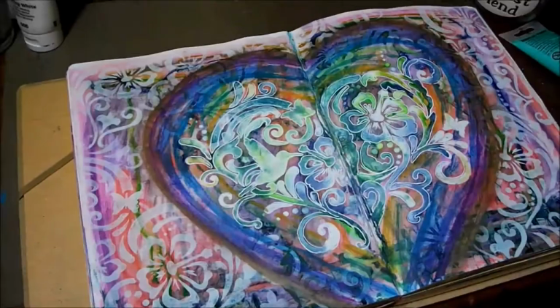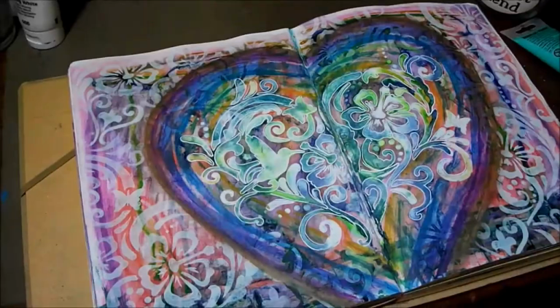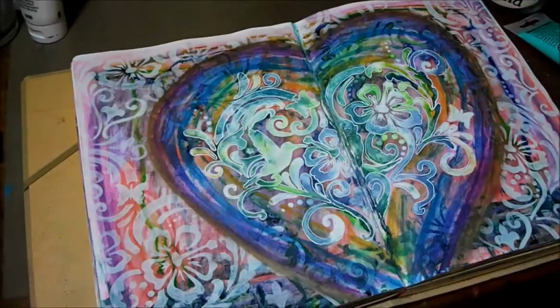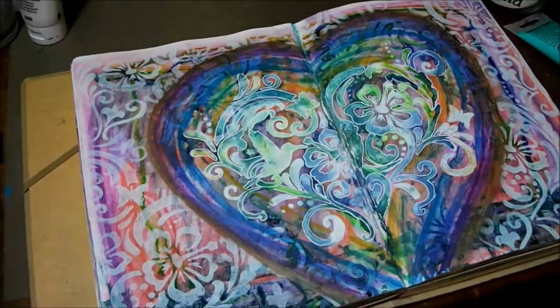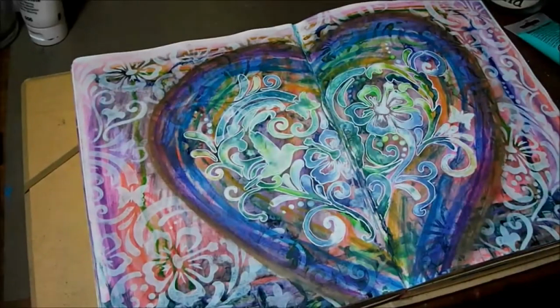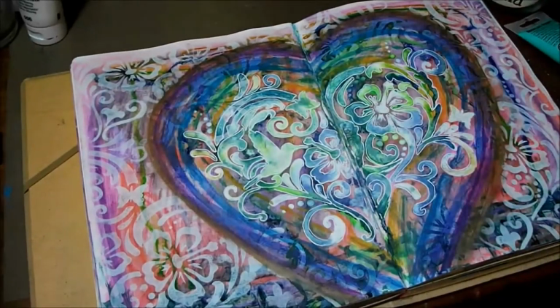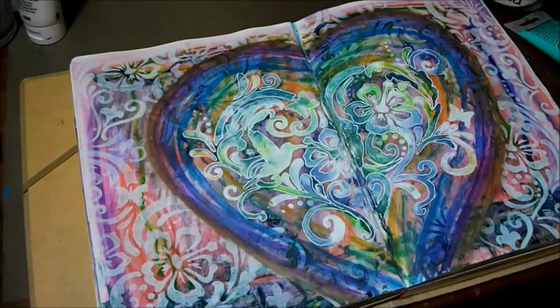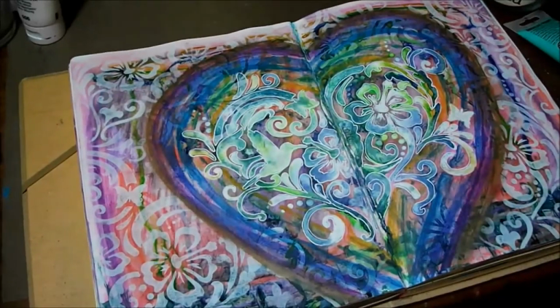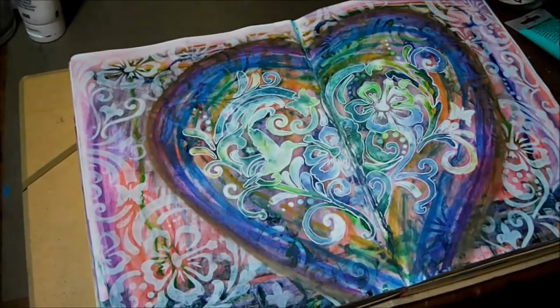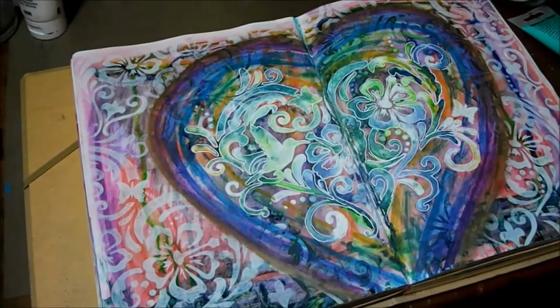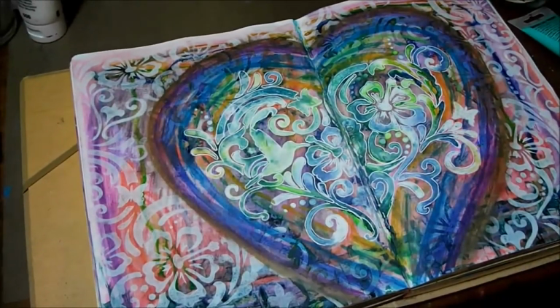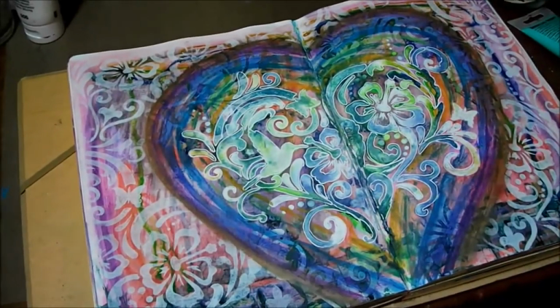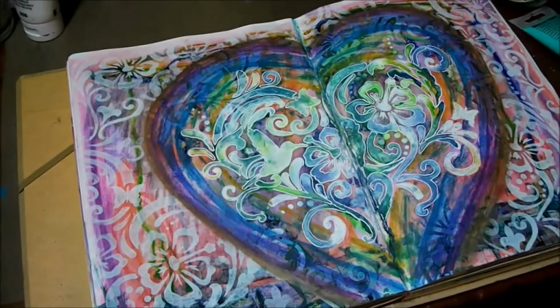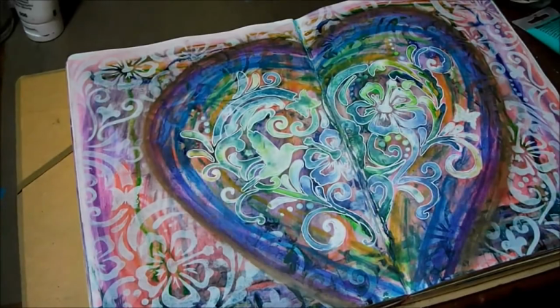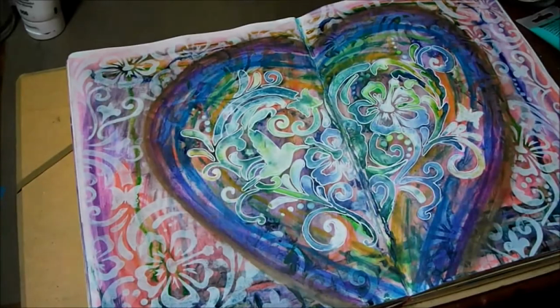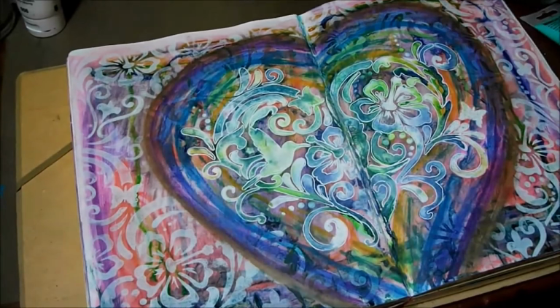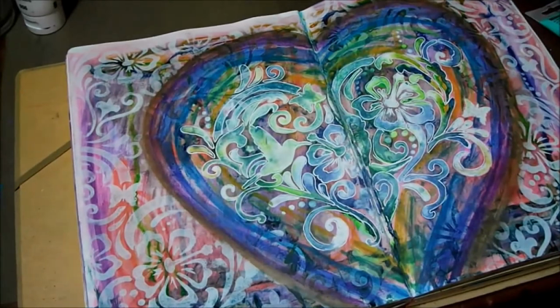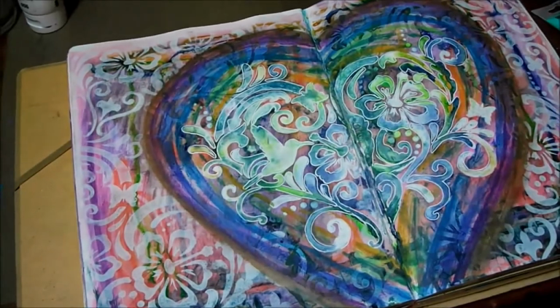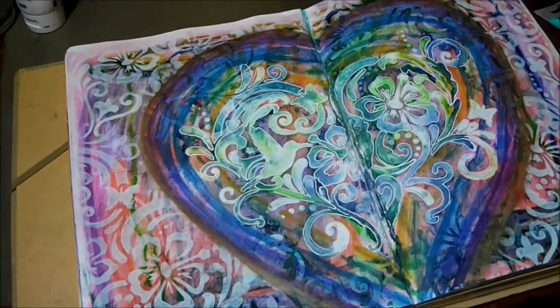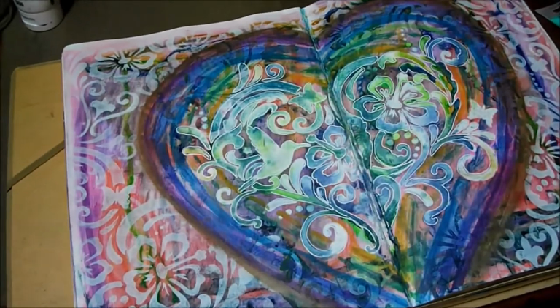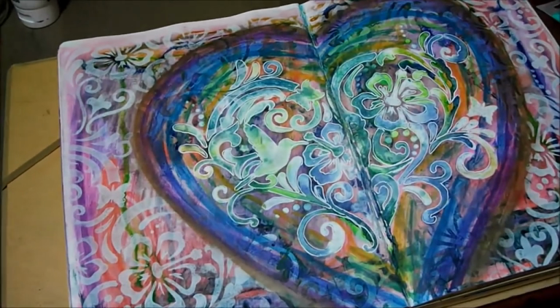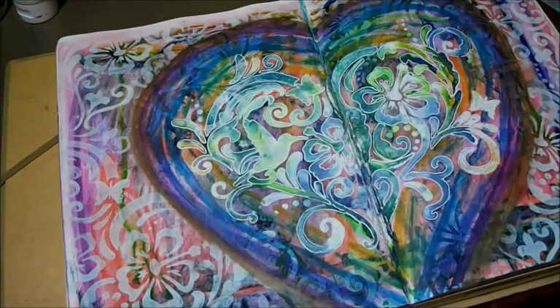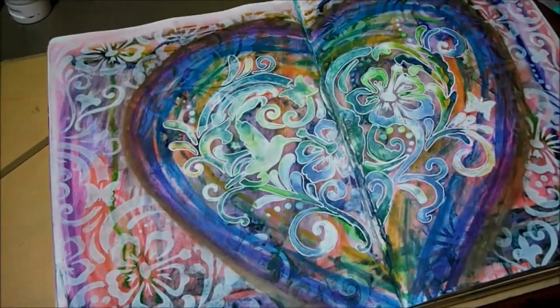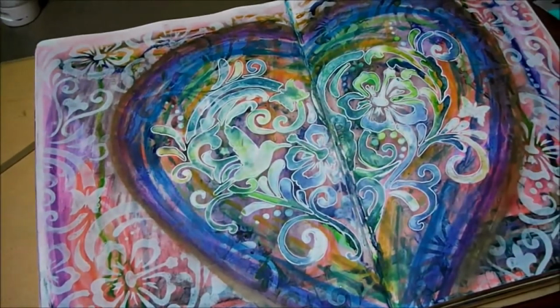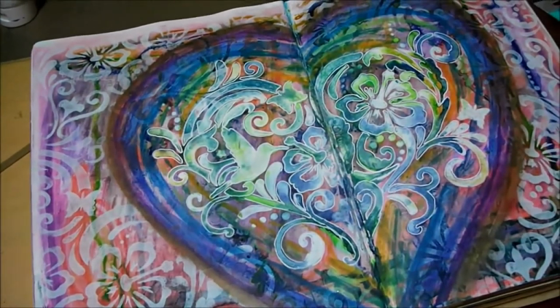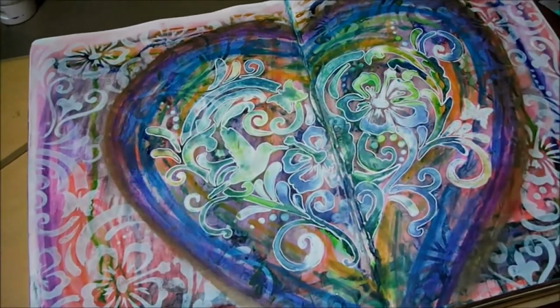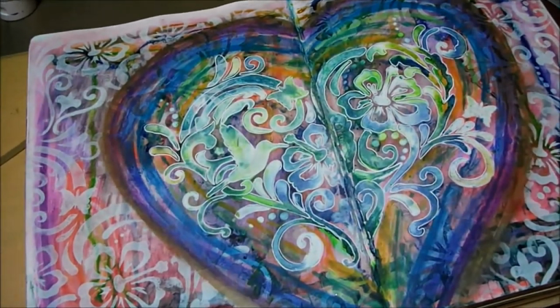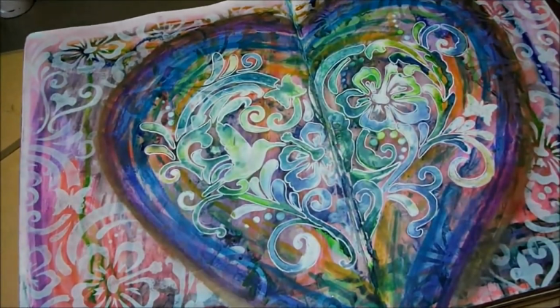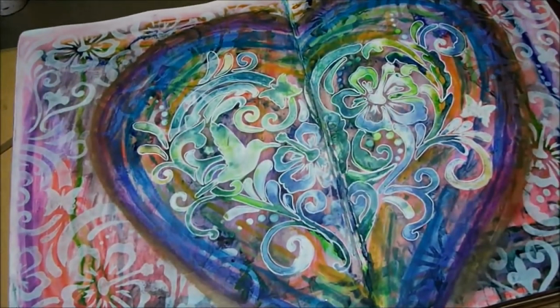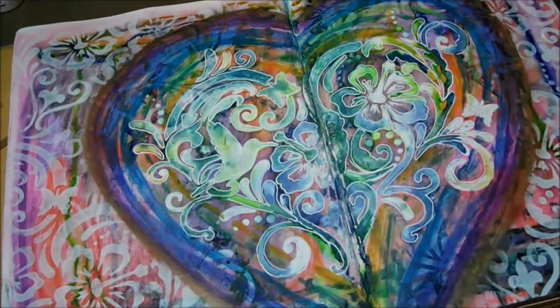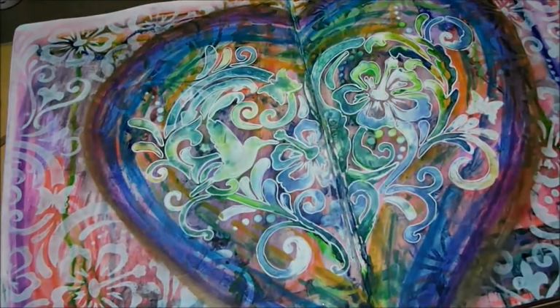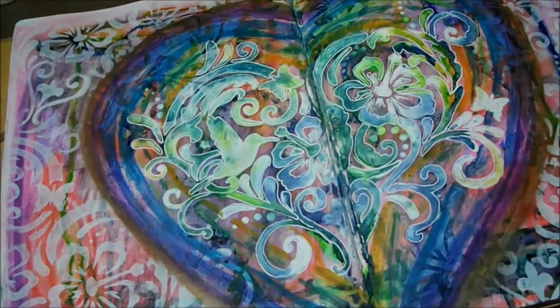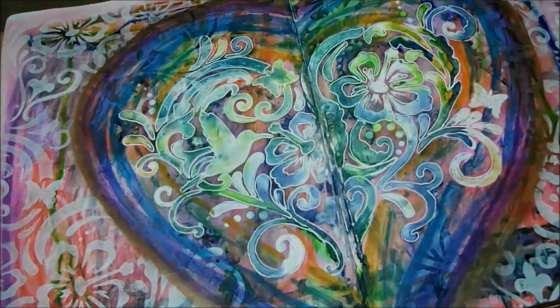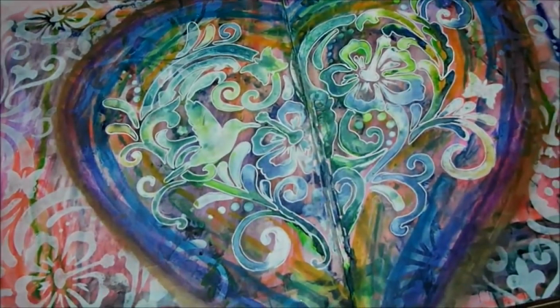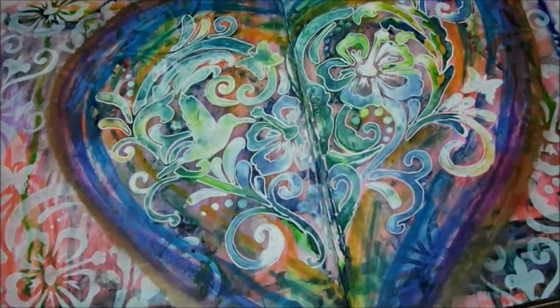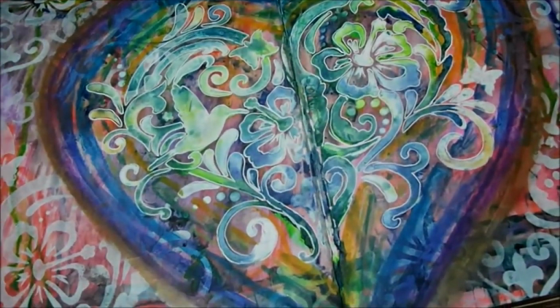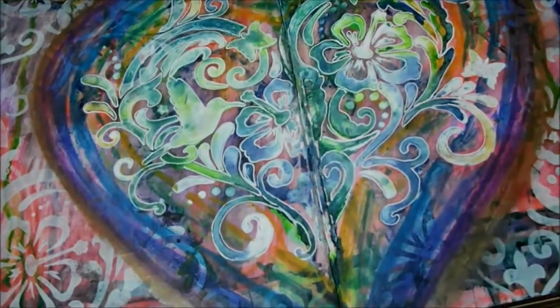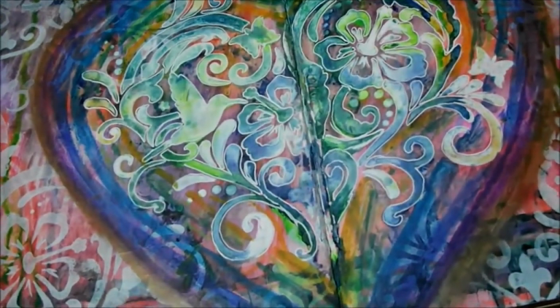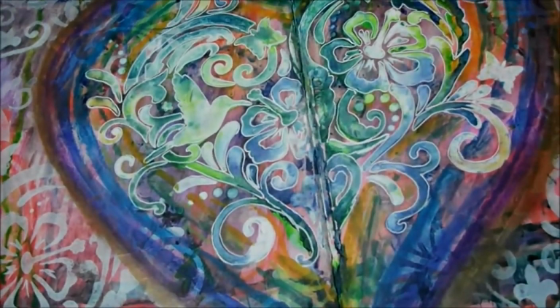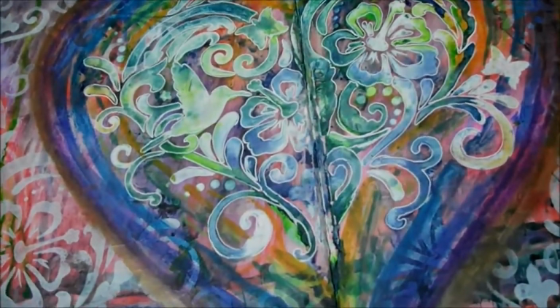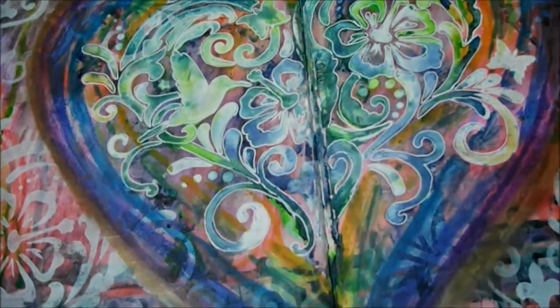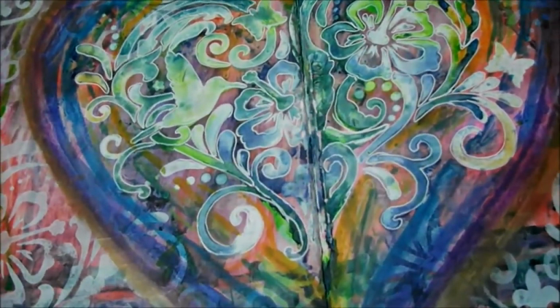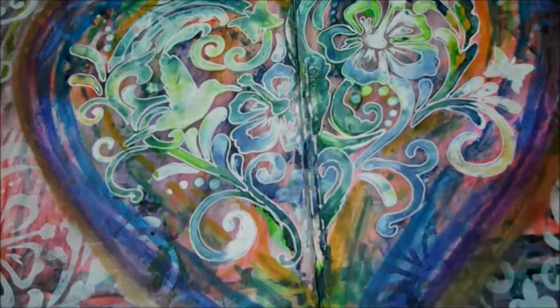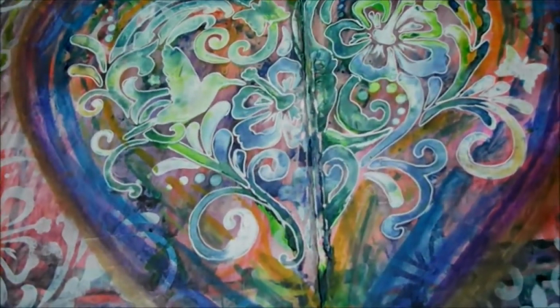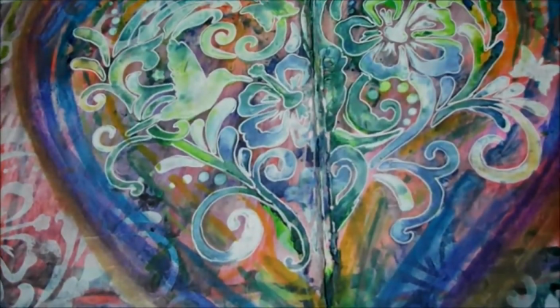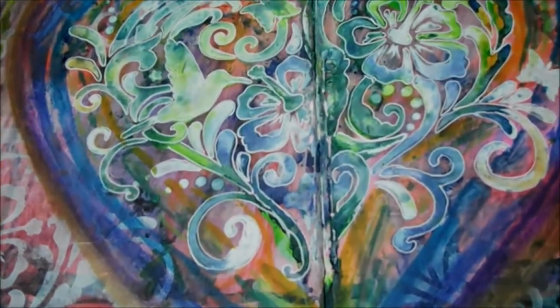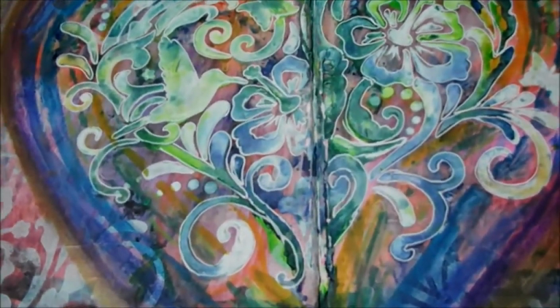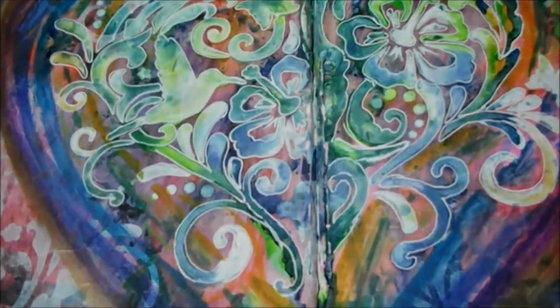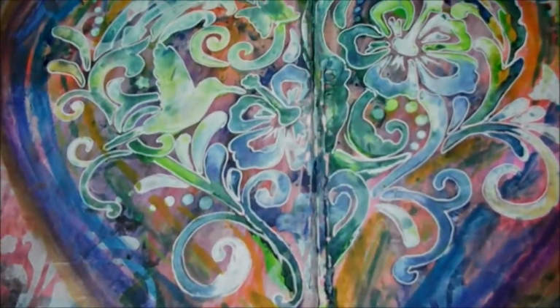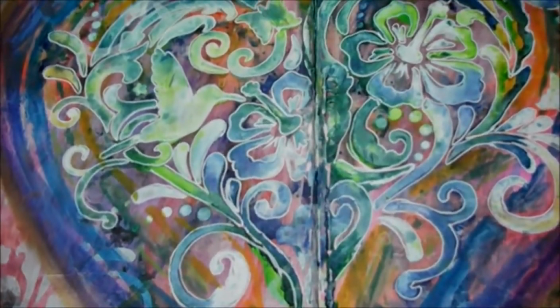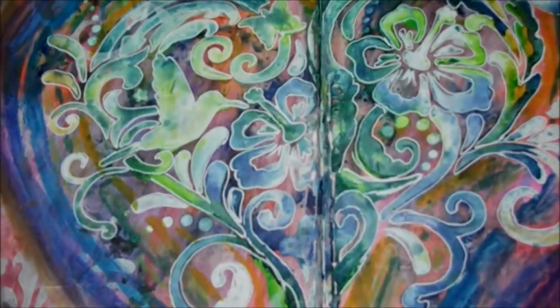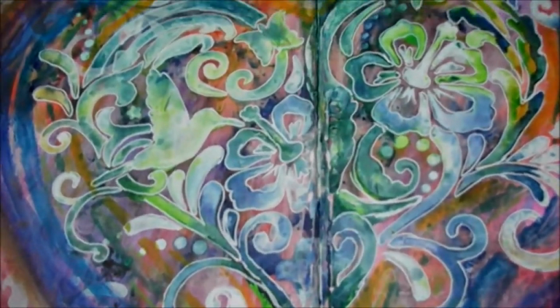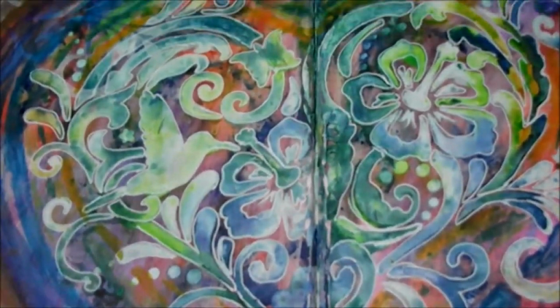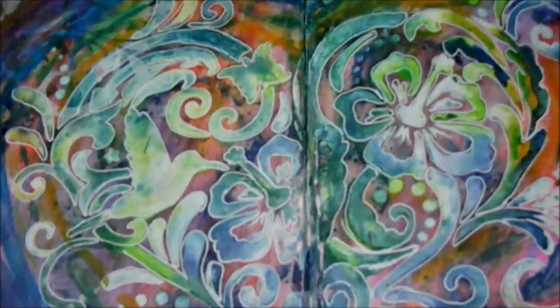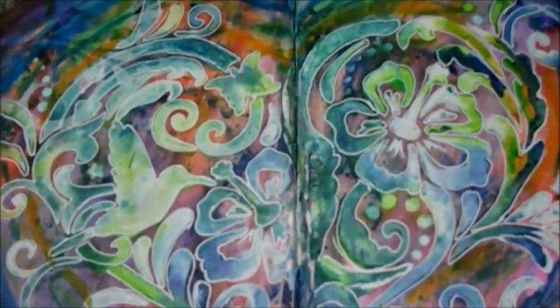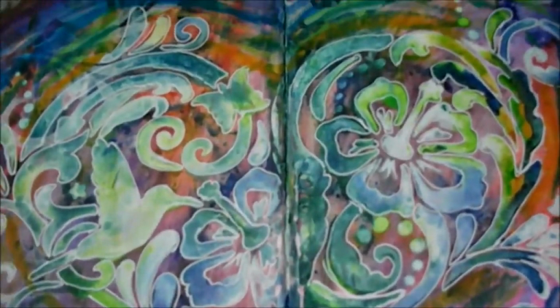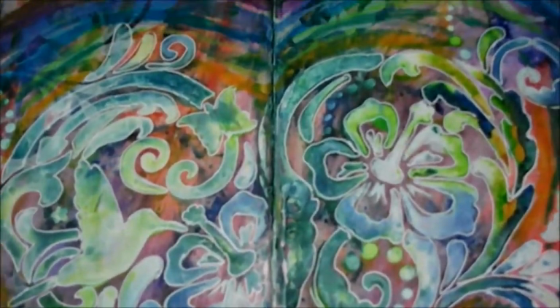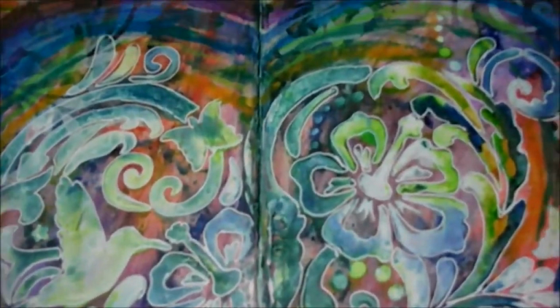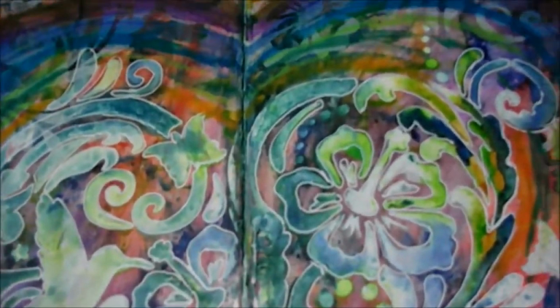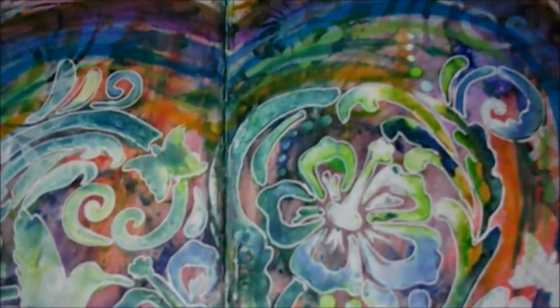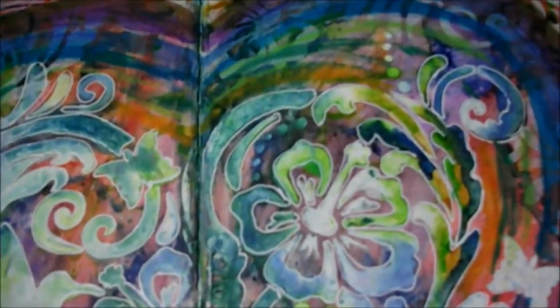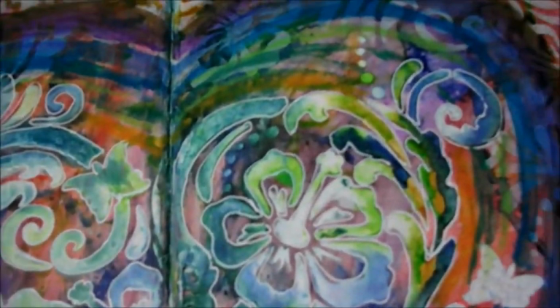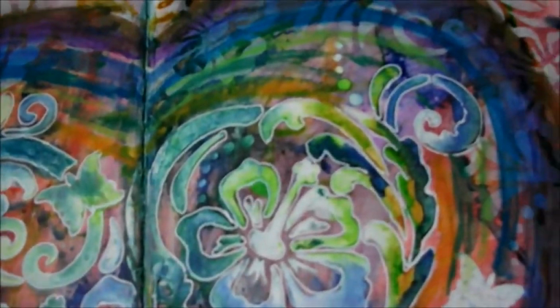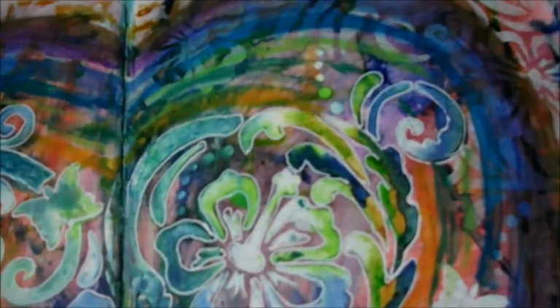So there we have it. A very colourful textured heart in my diallusions journal.